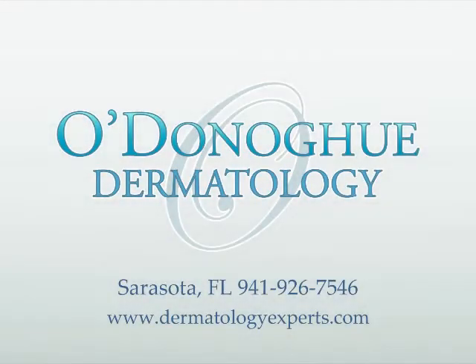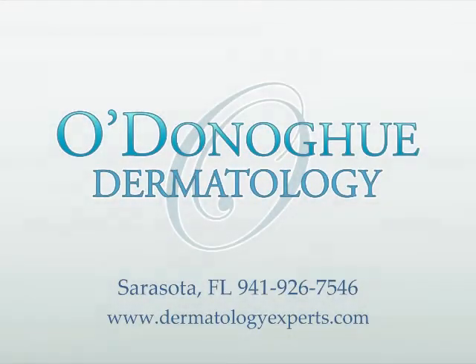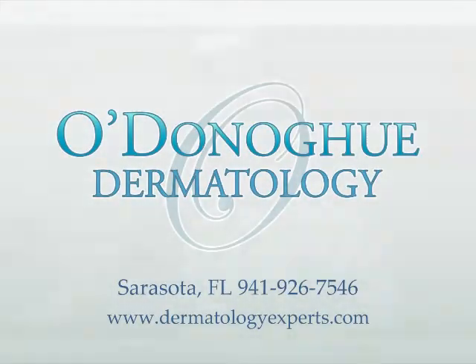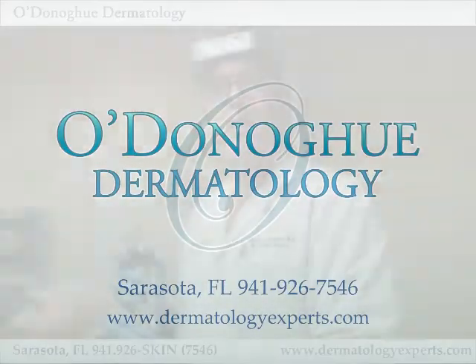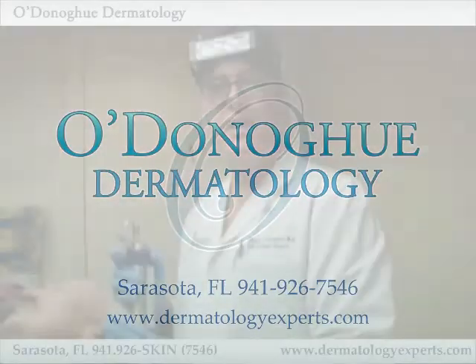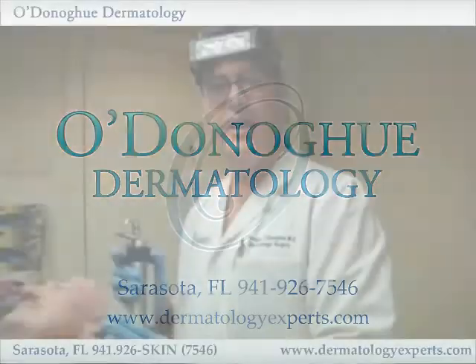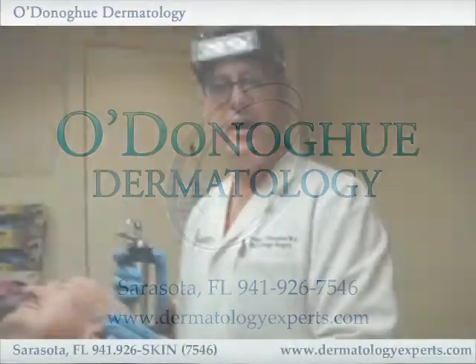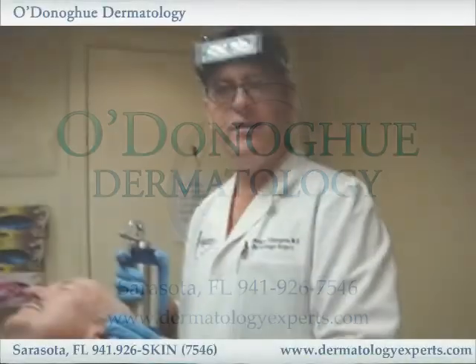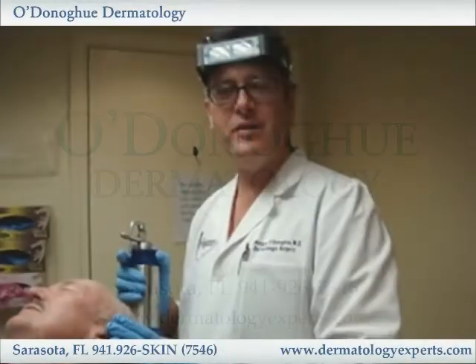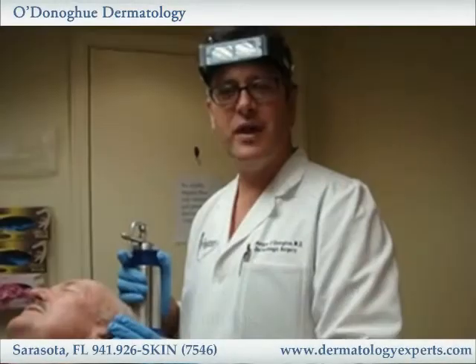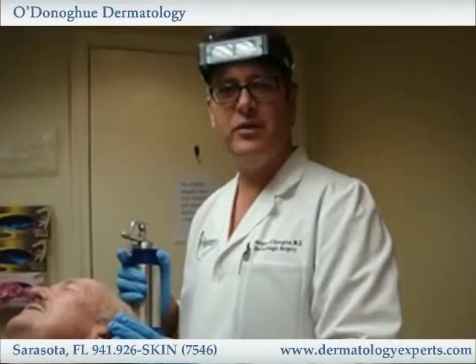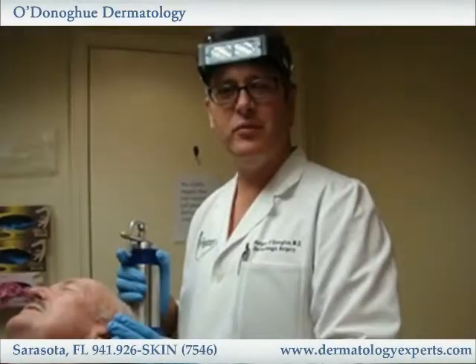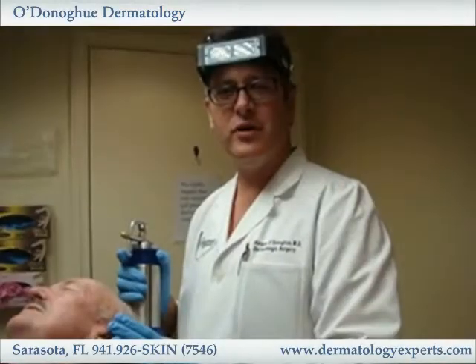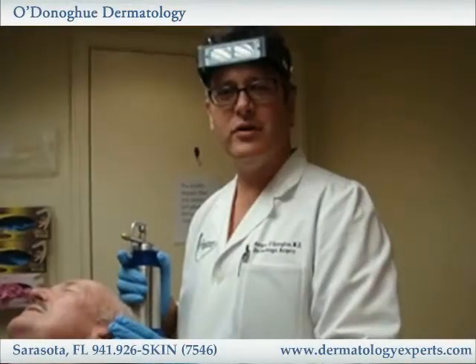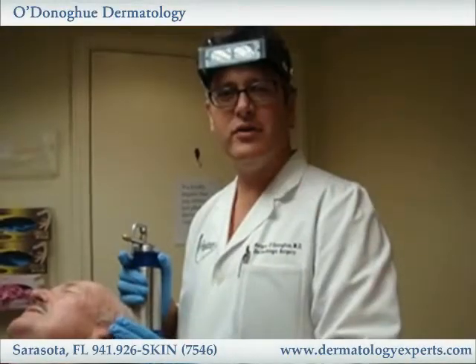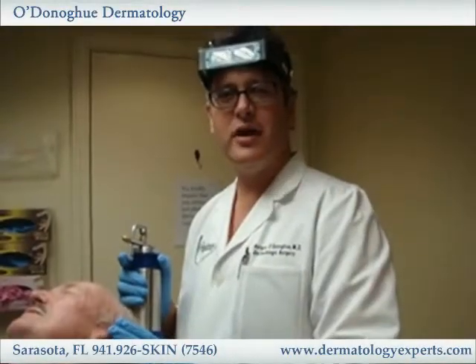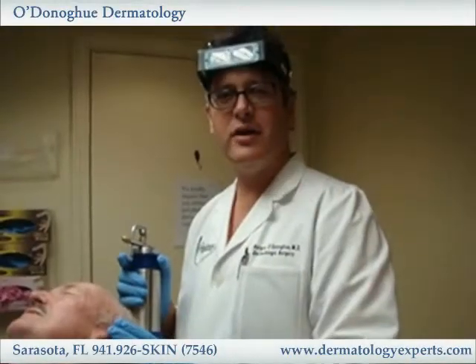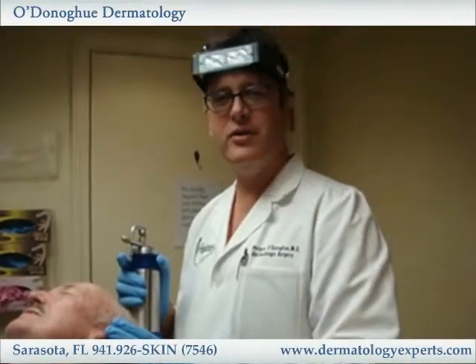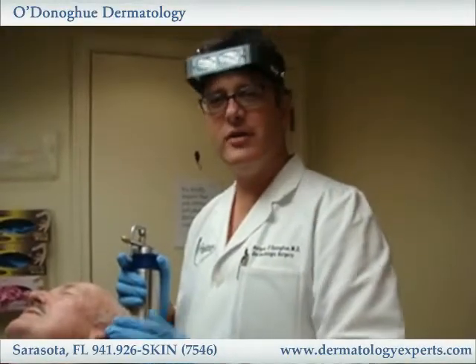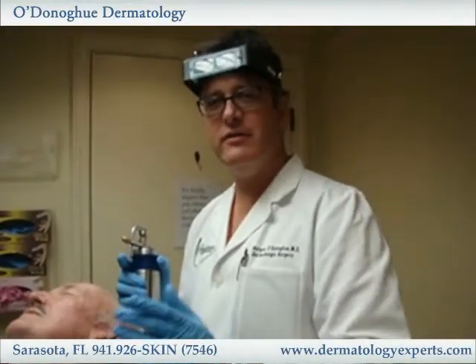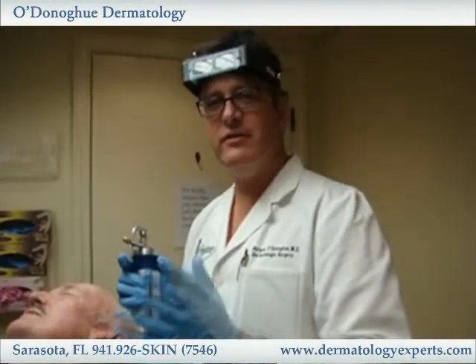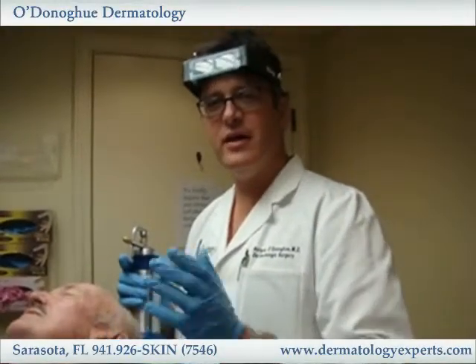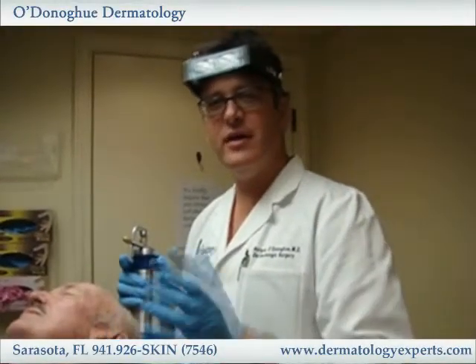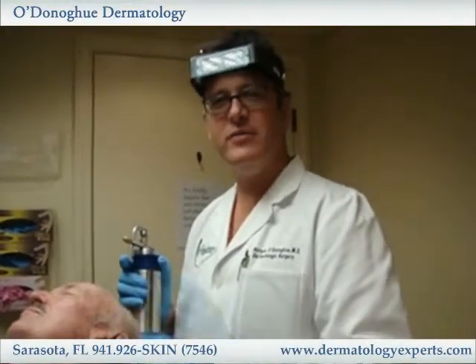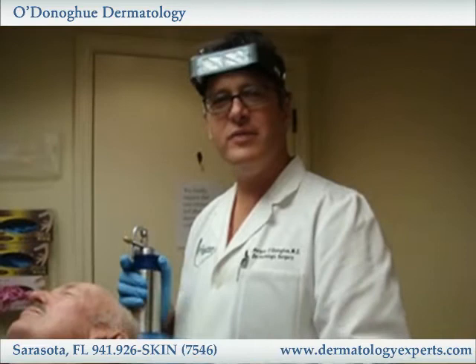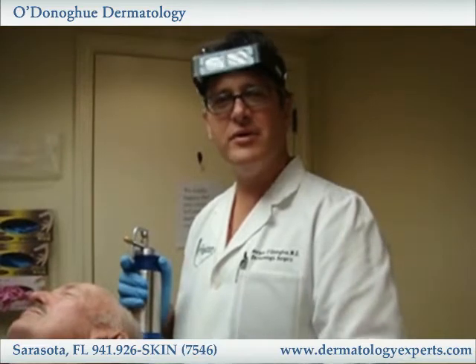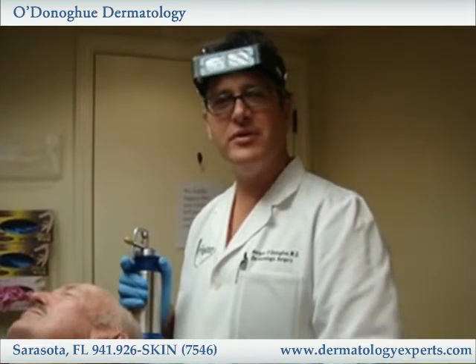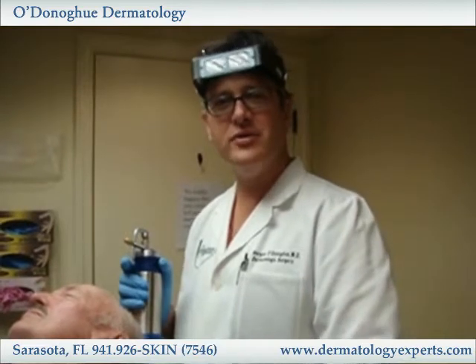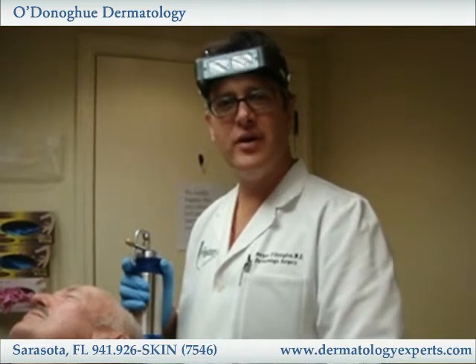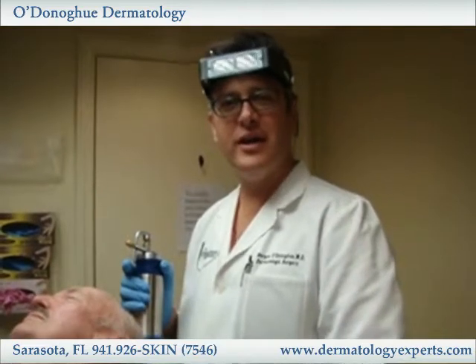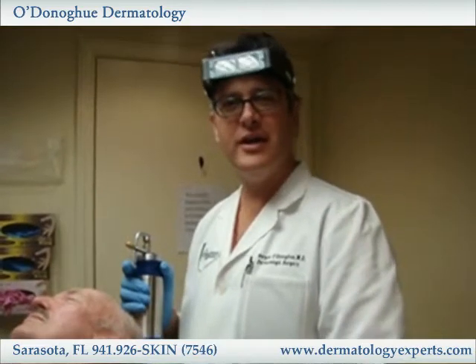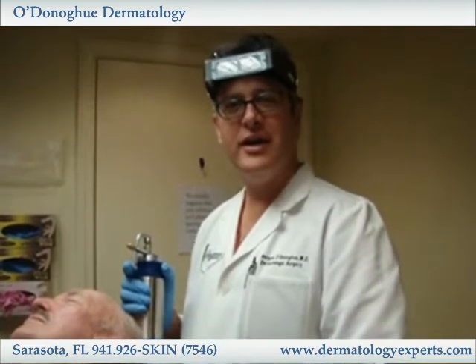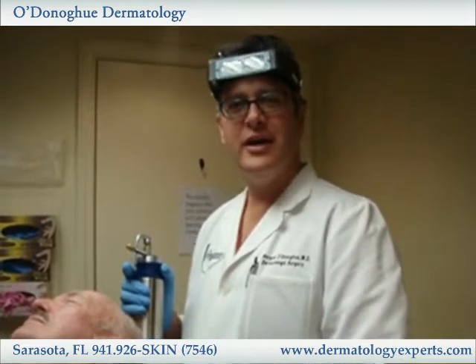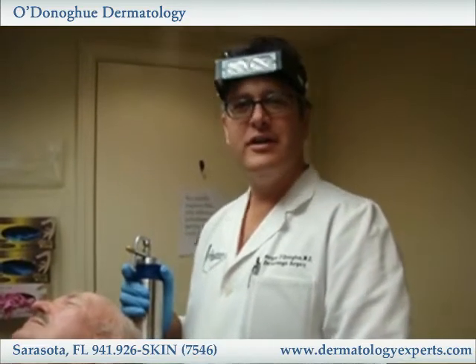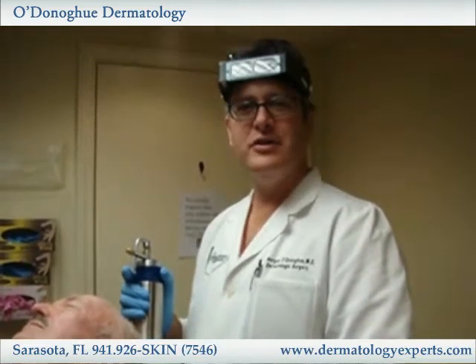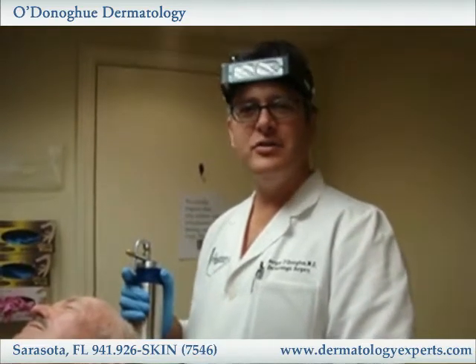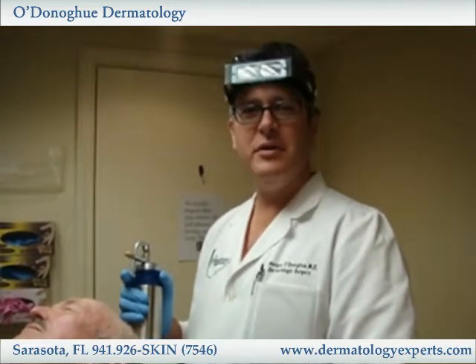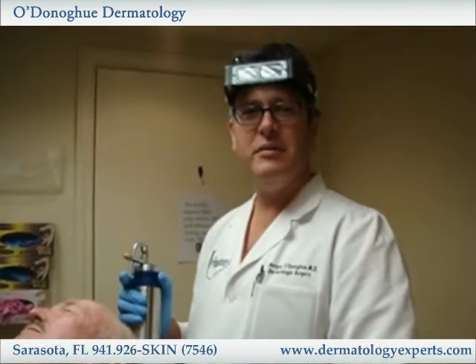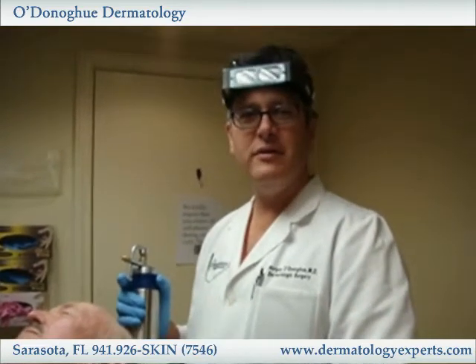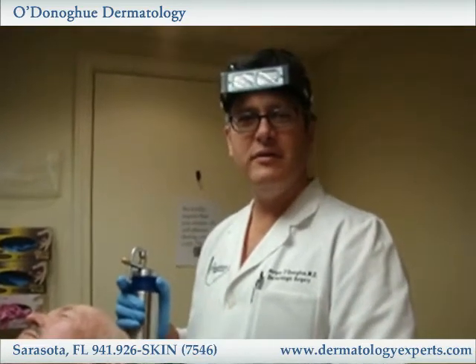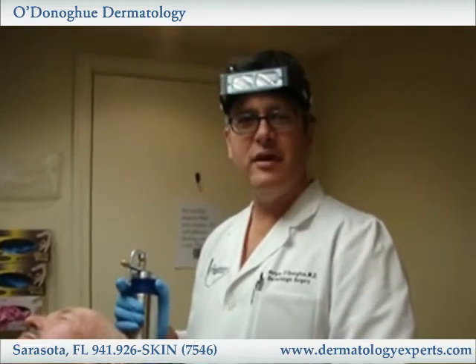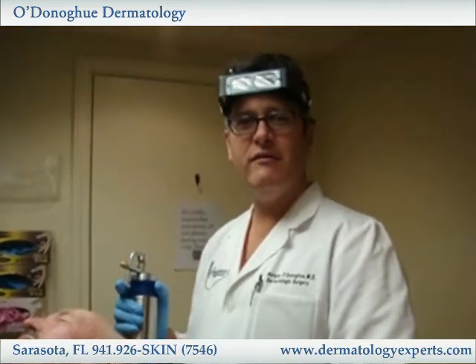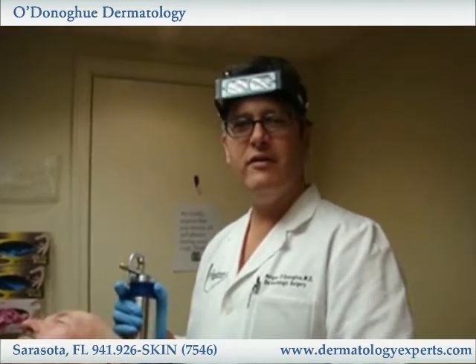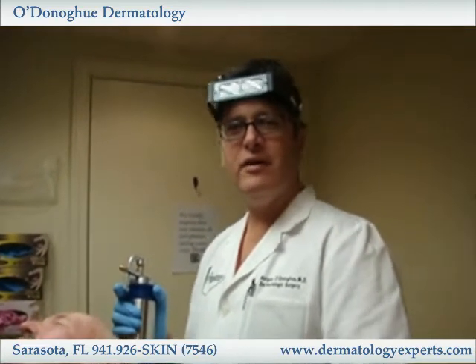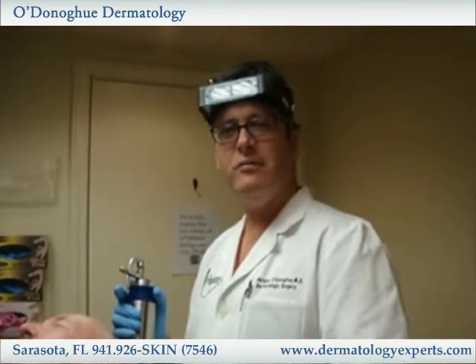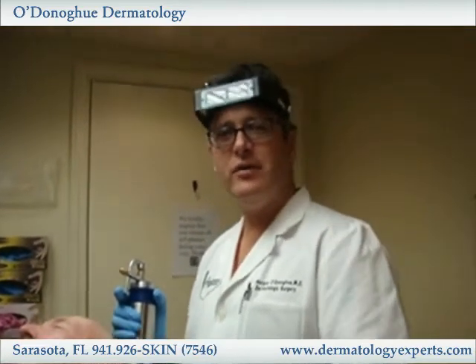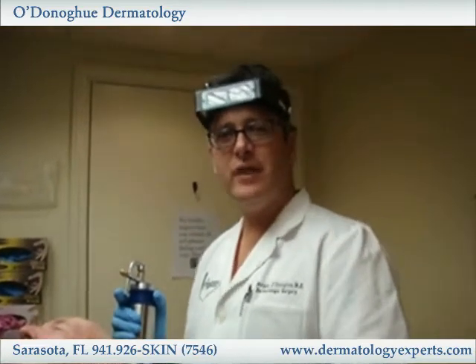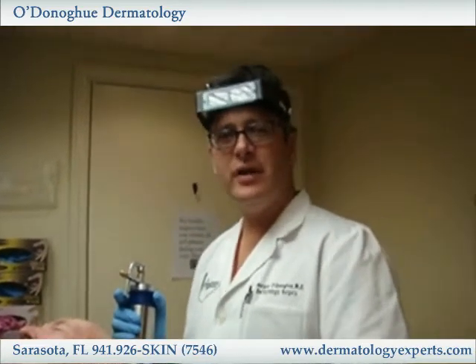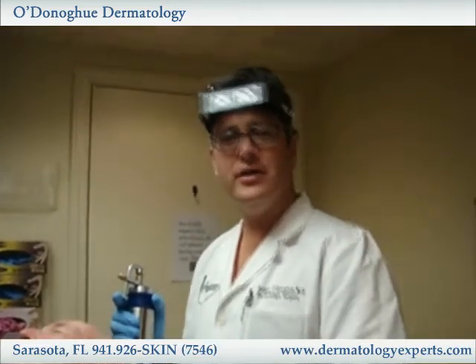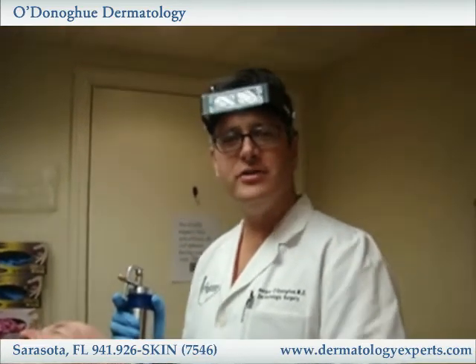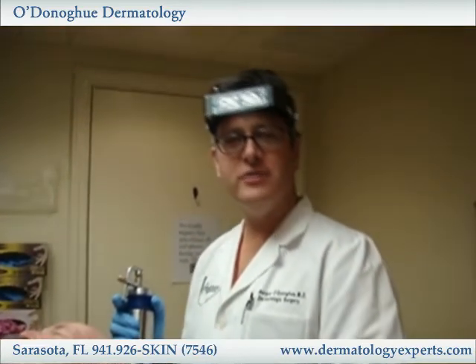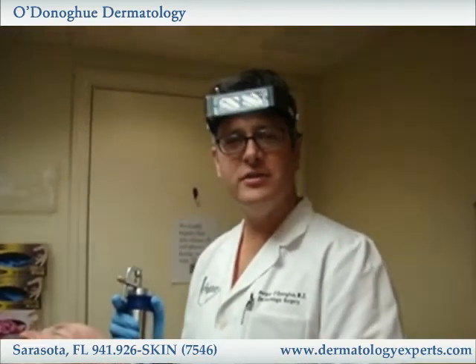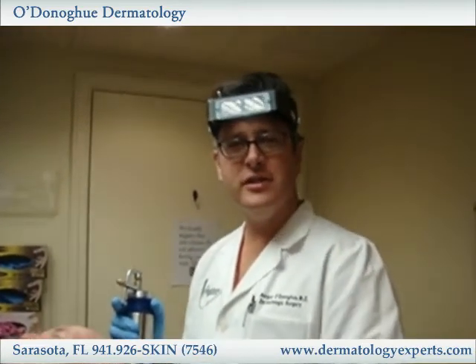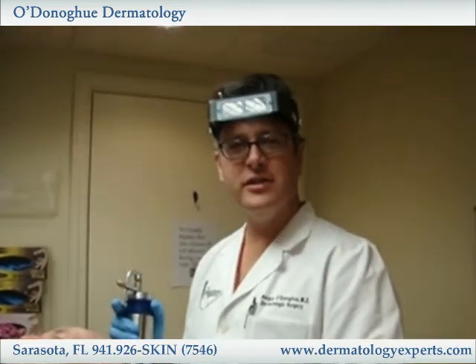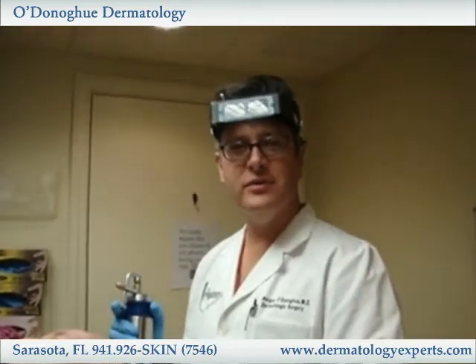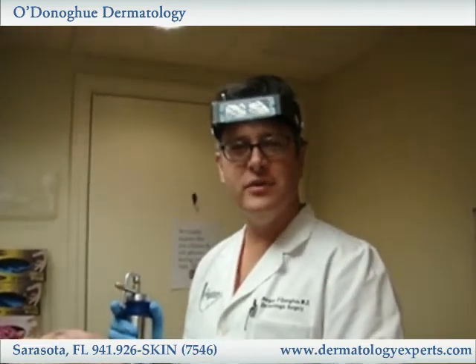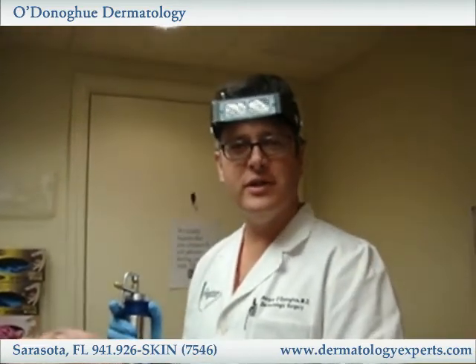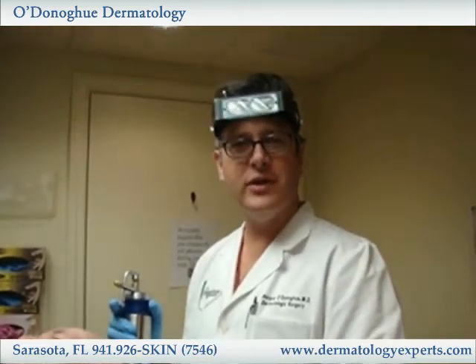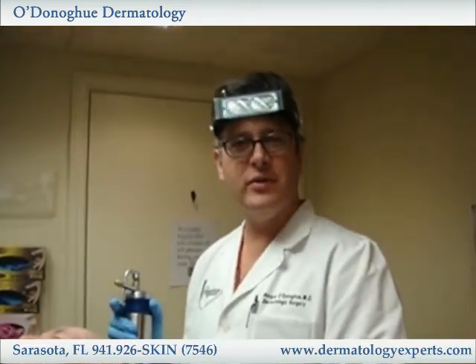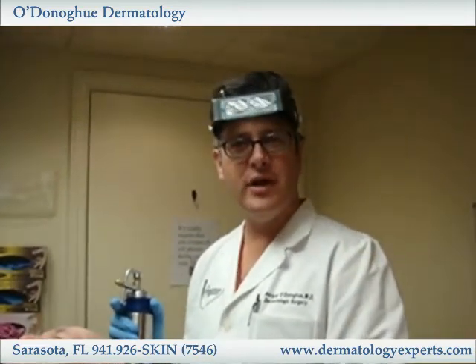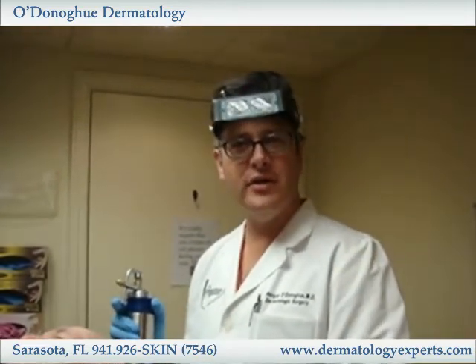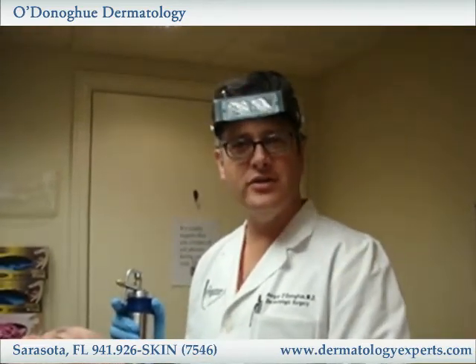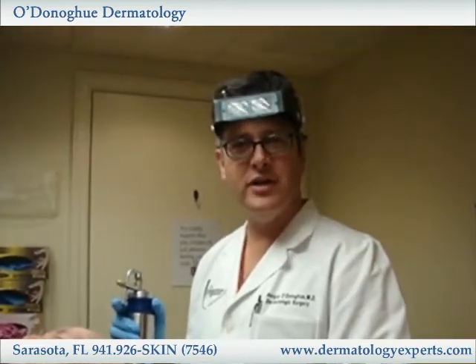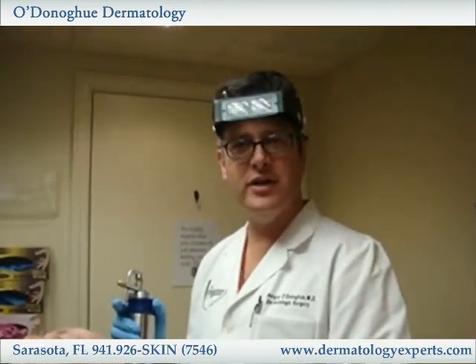Hi, I'm Dr. Morgan O'Donoghue and today I'm demonstrating the treatment of a precancerous lesion with liquid nitrogen.